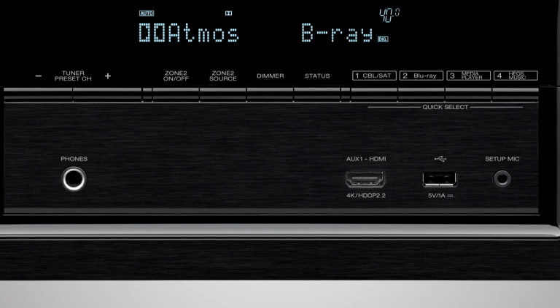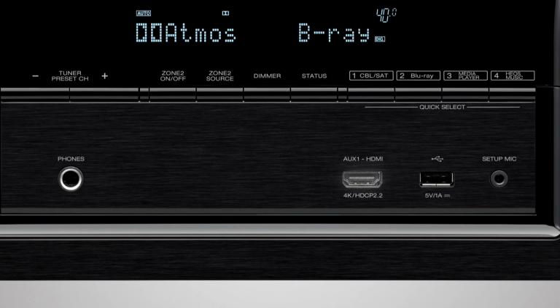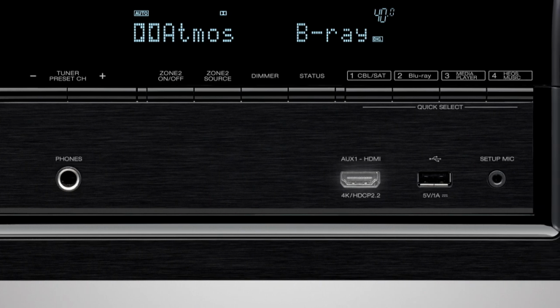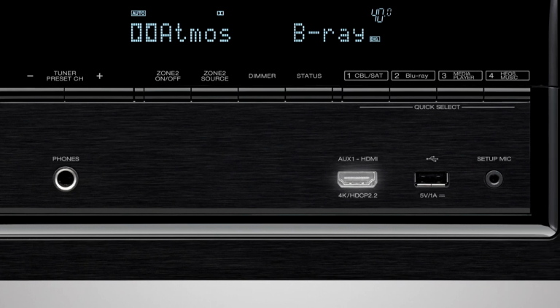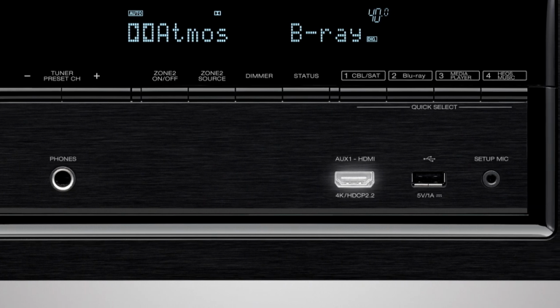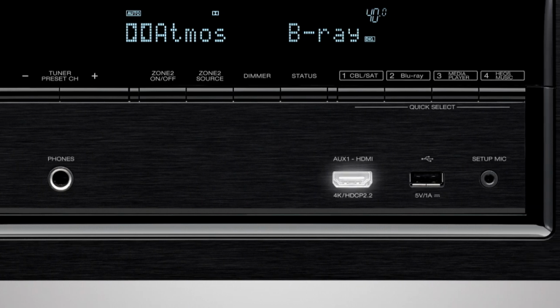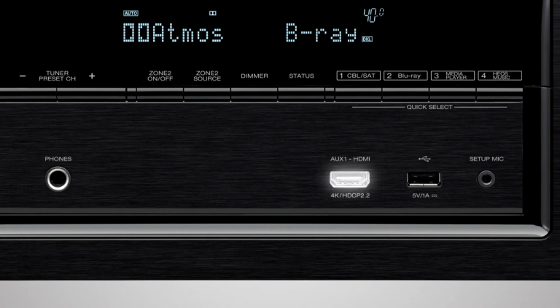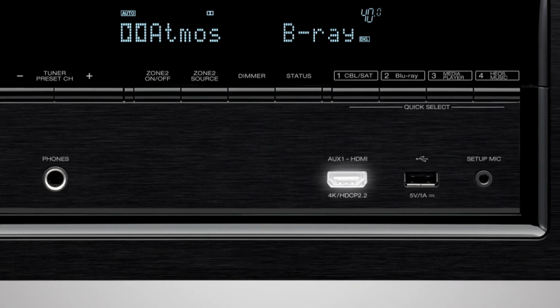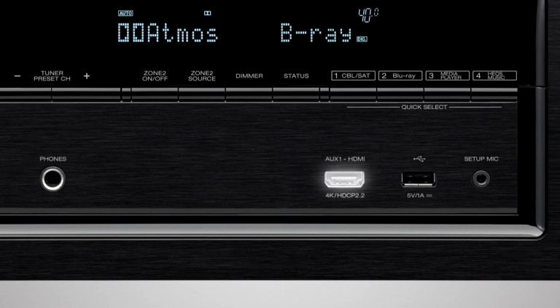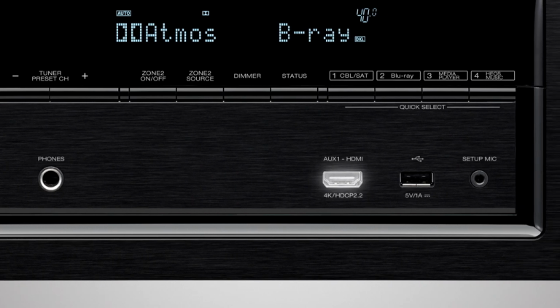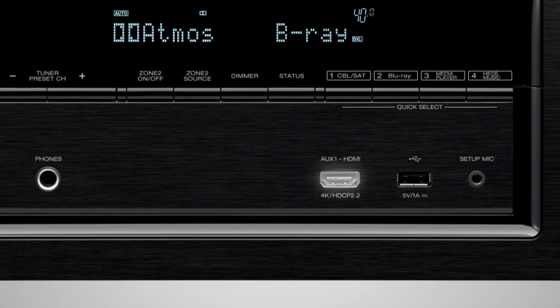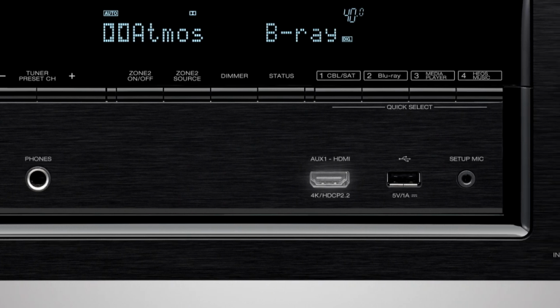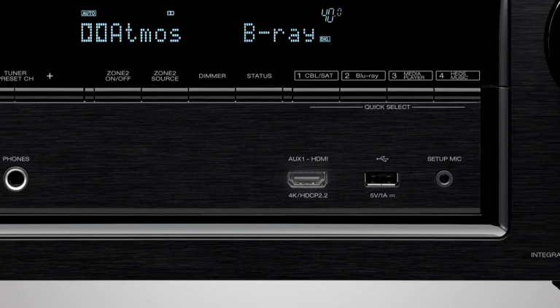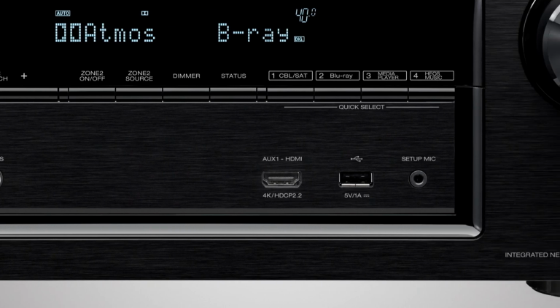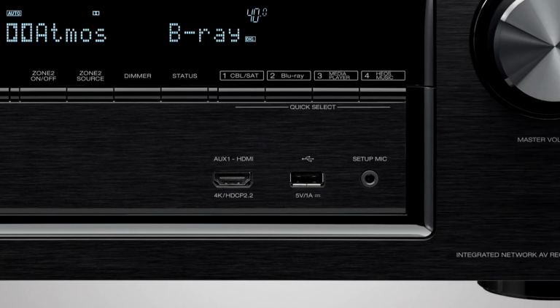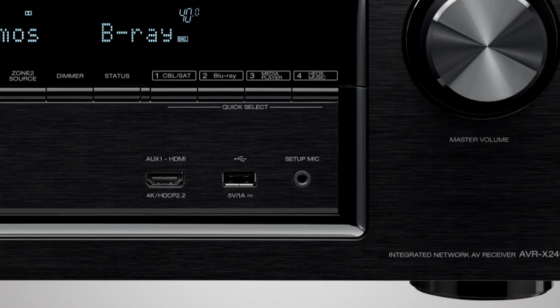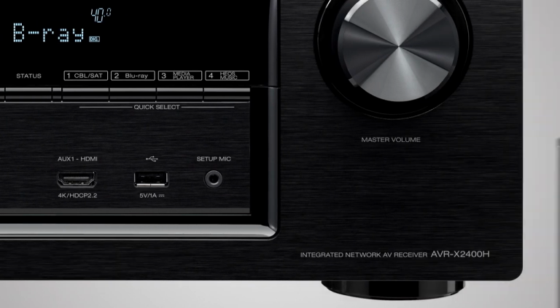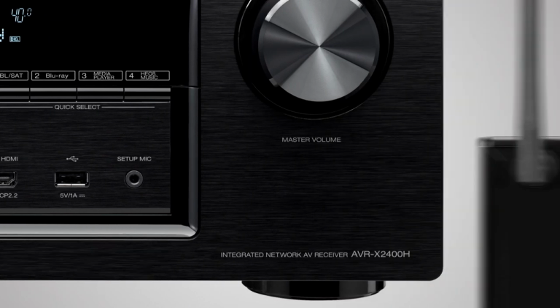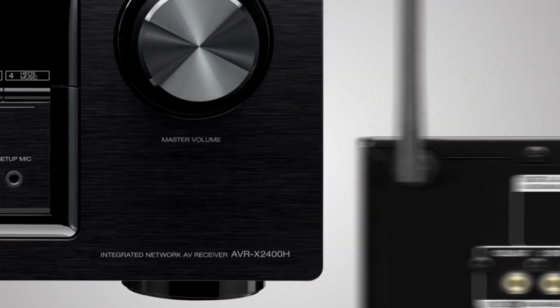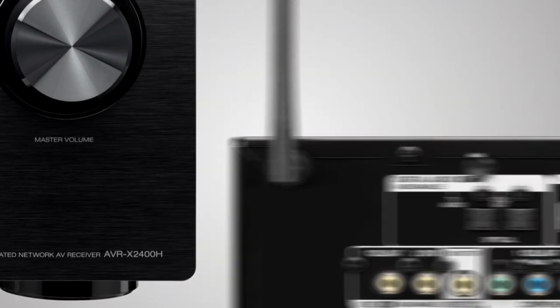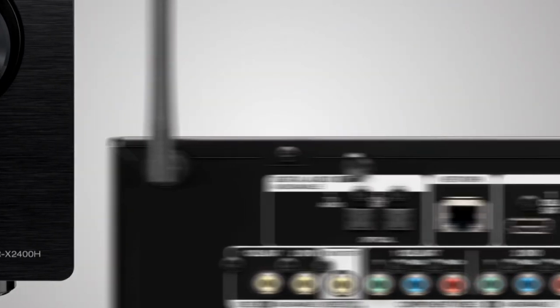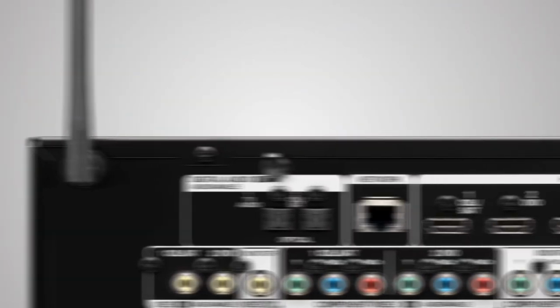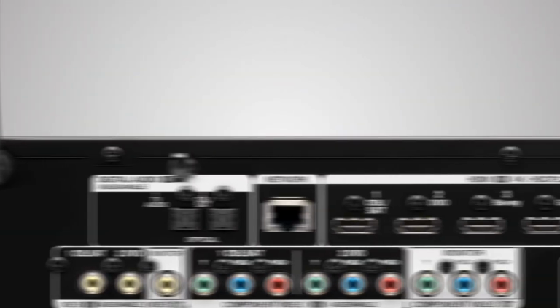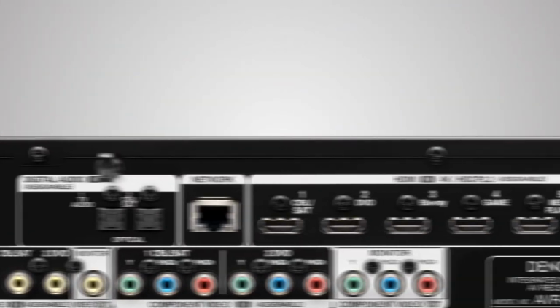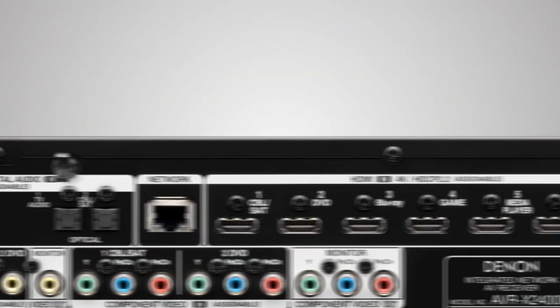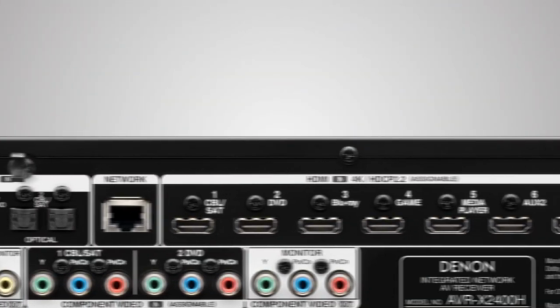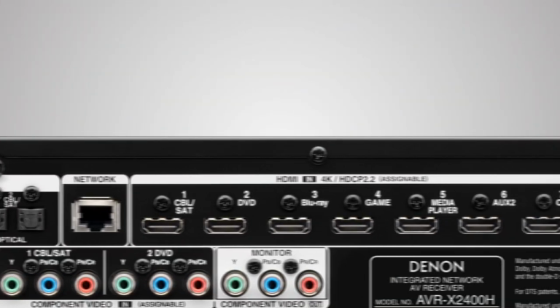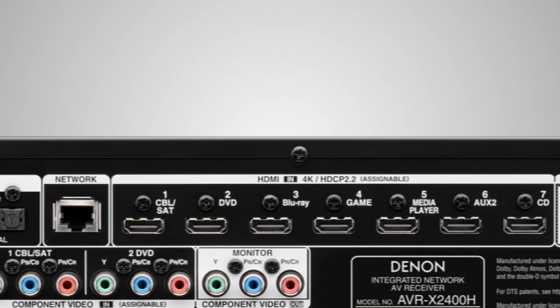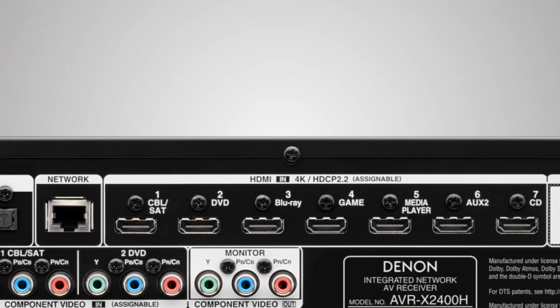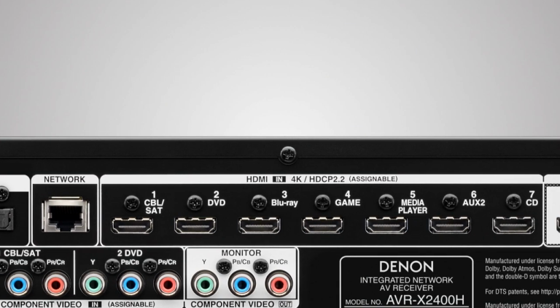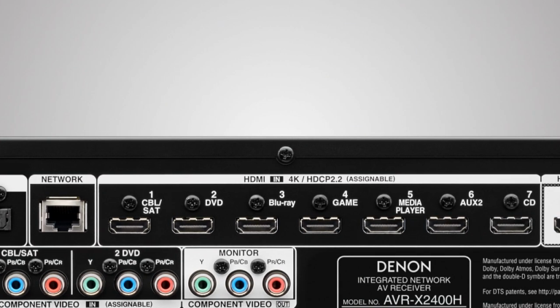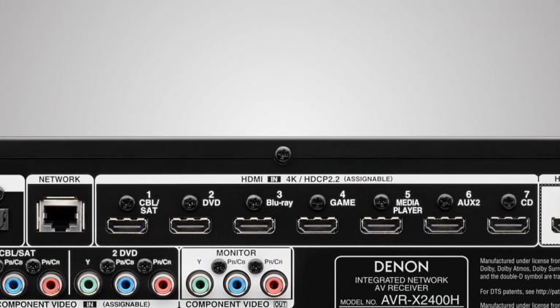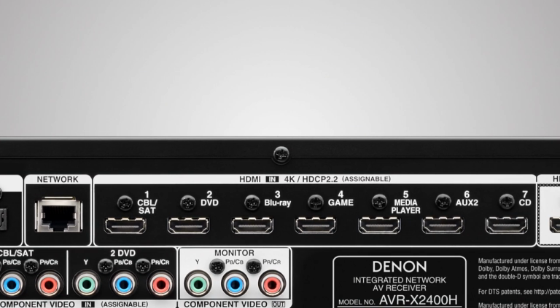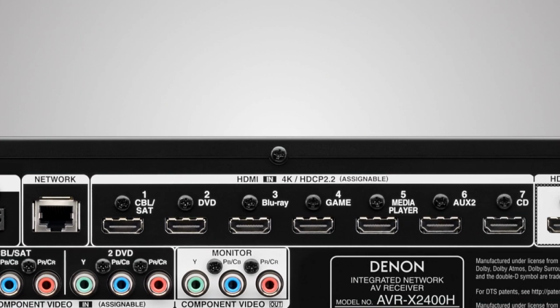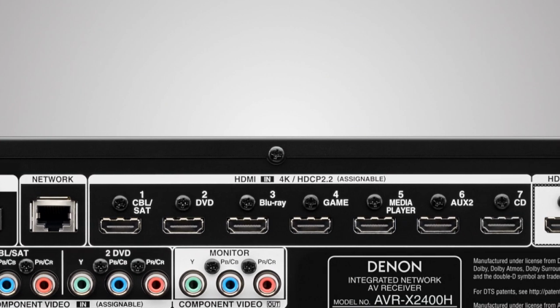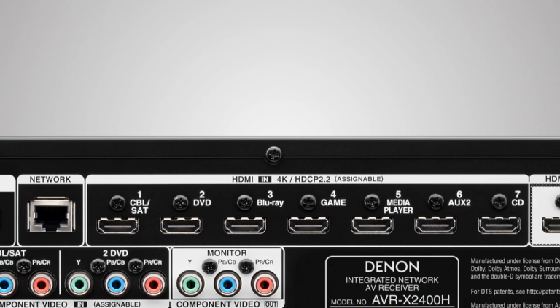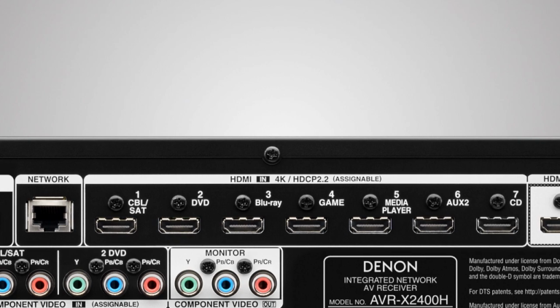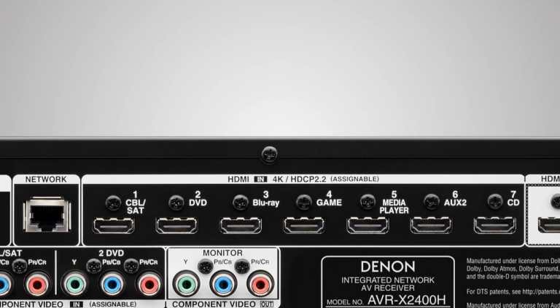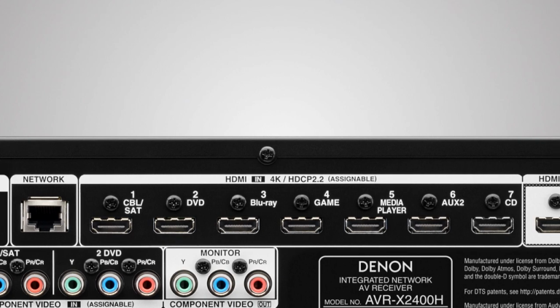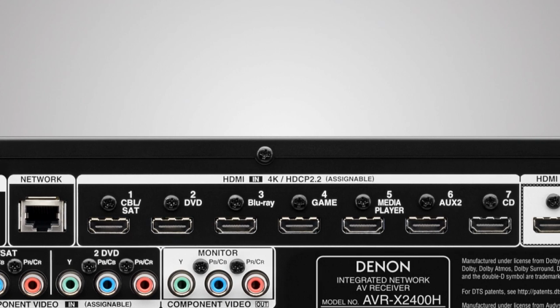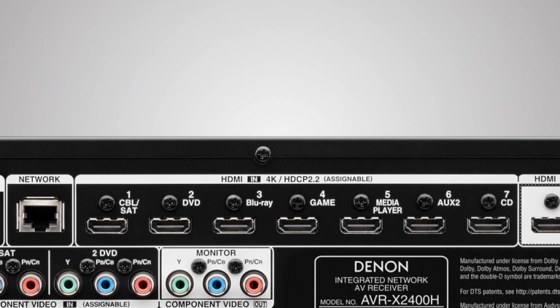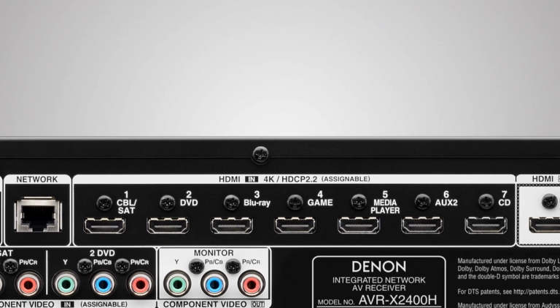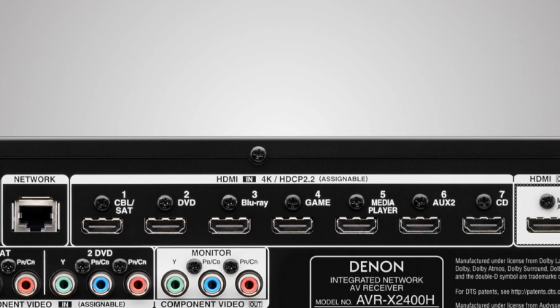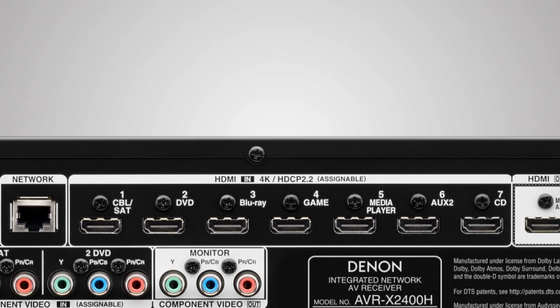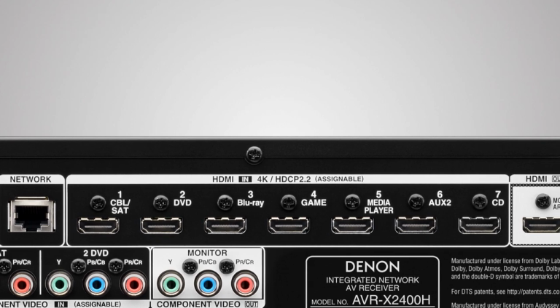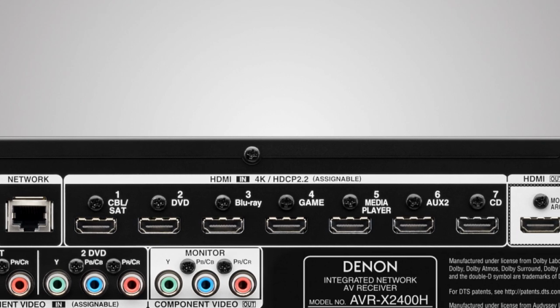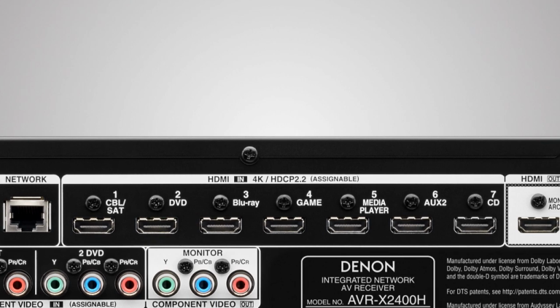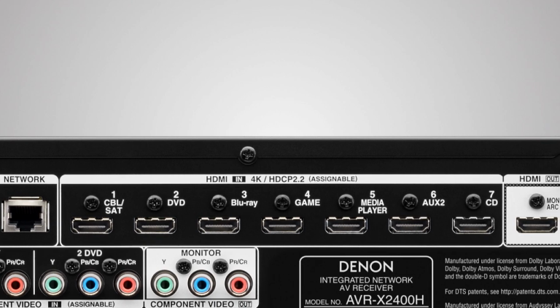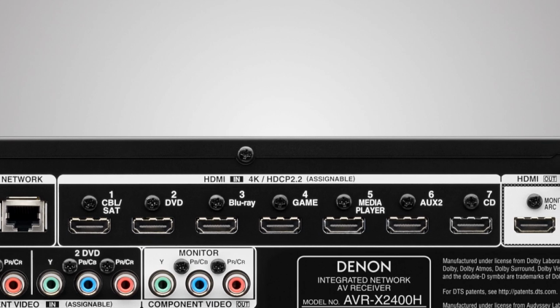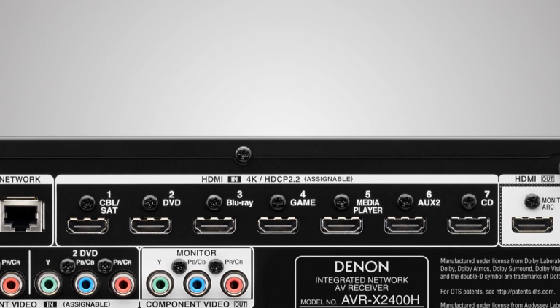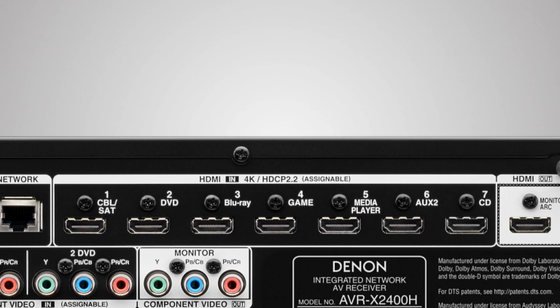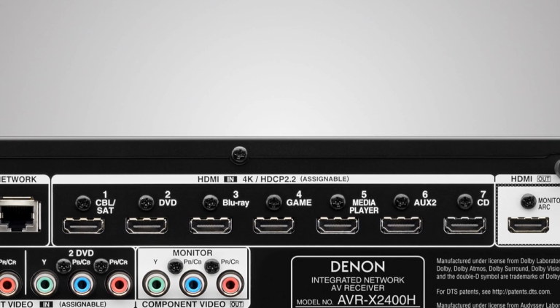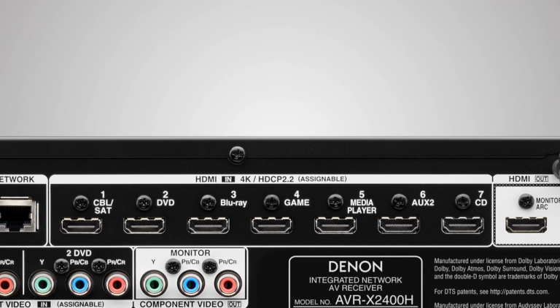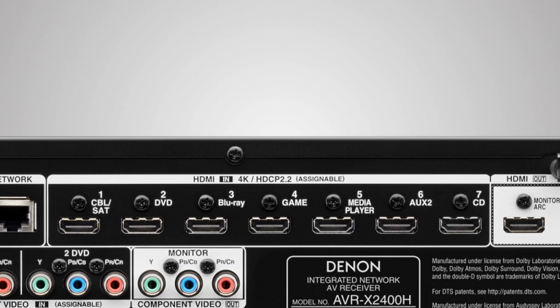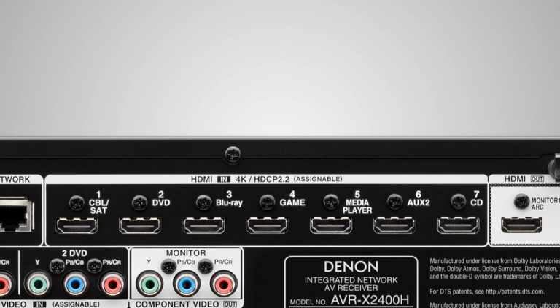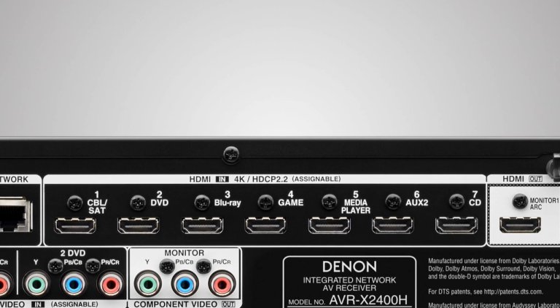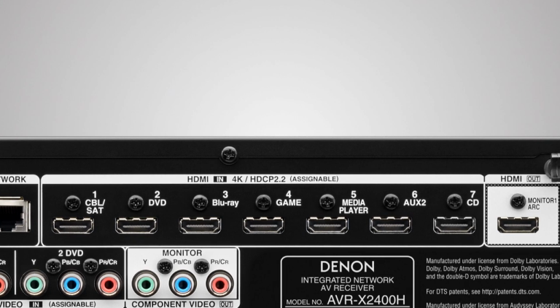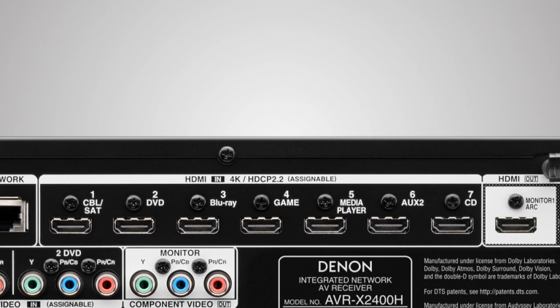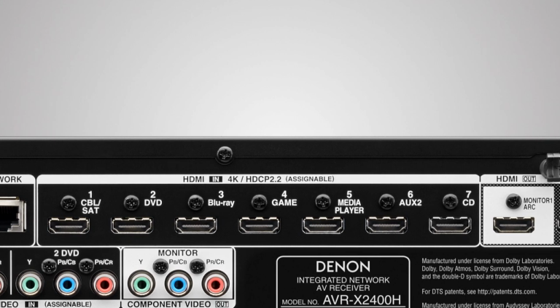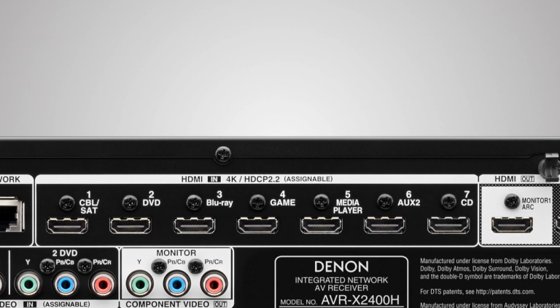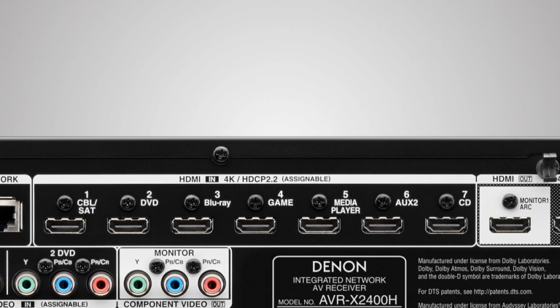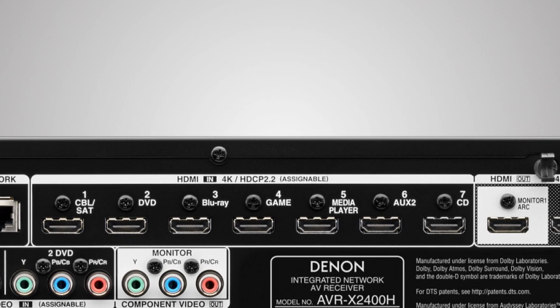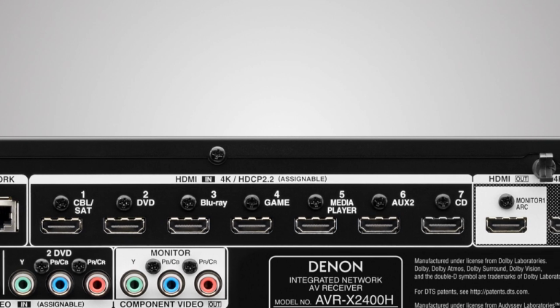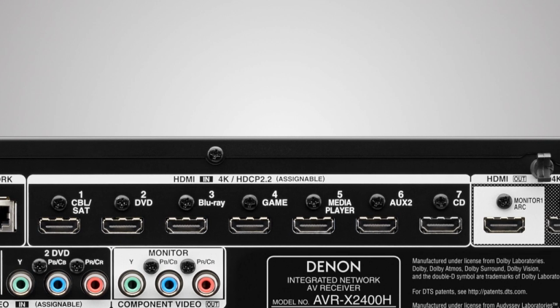The AVR-X2400H includes plenty of HDMI input ports — one on the front panel and seven on the back — allowing you to connect Blu-Ray players, set-top boxes or game consoles at the same time.